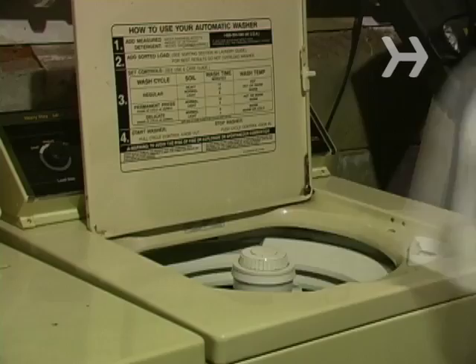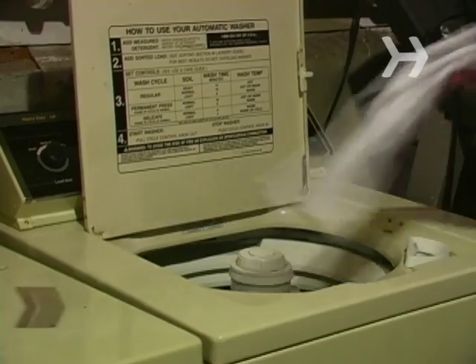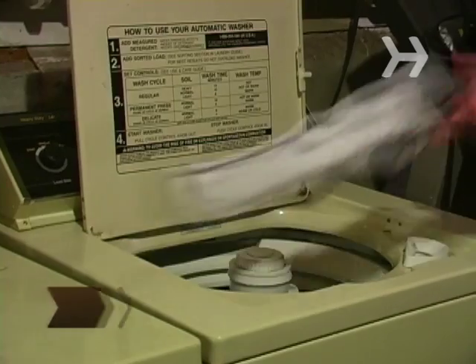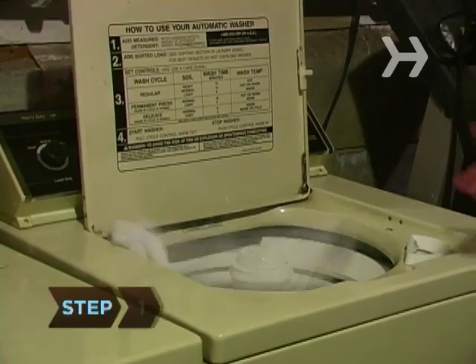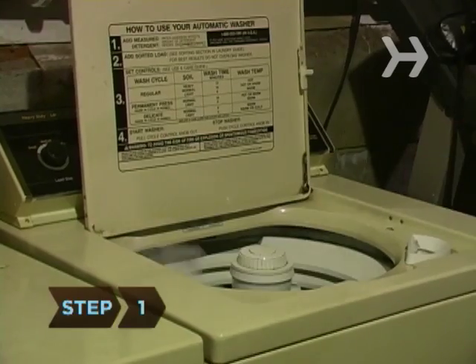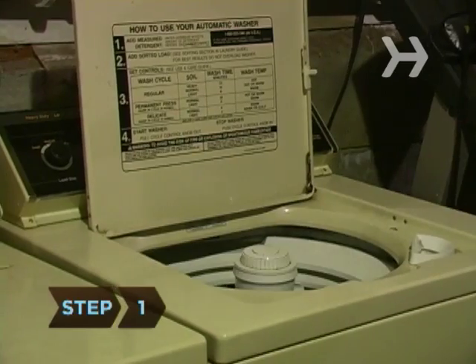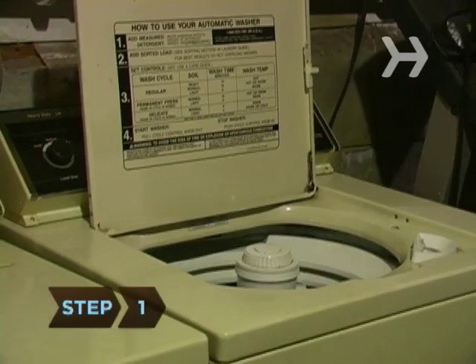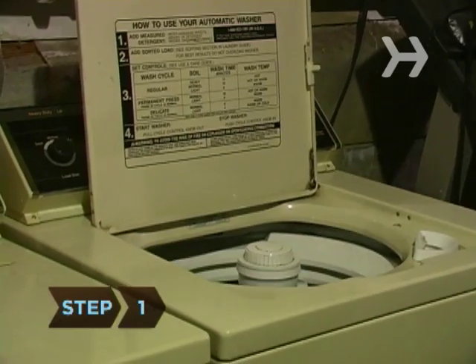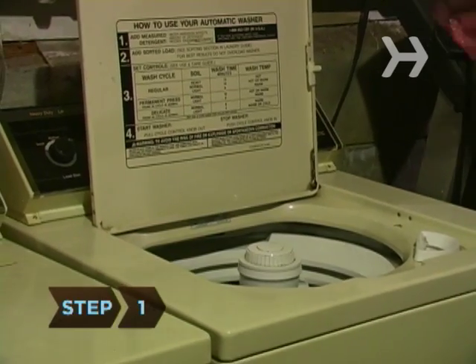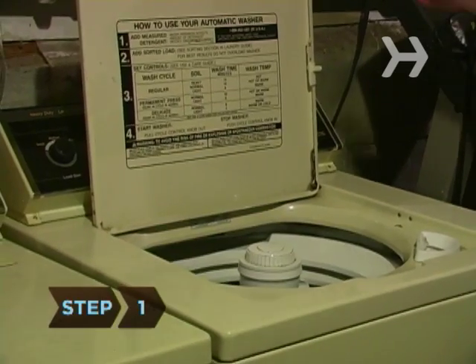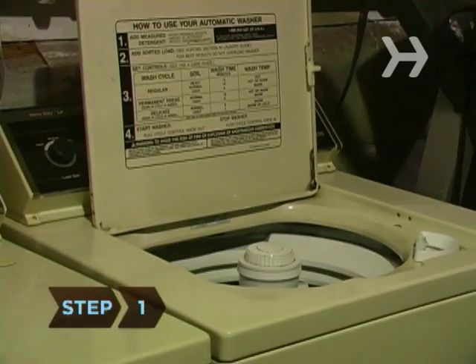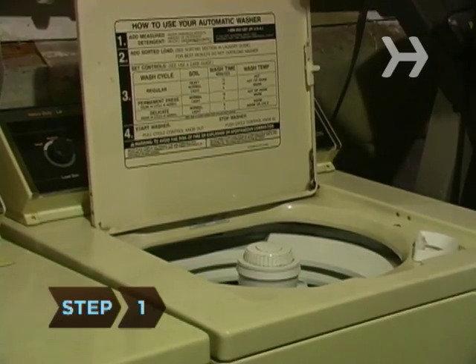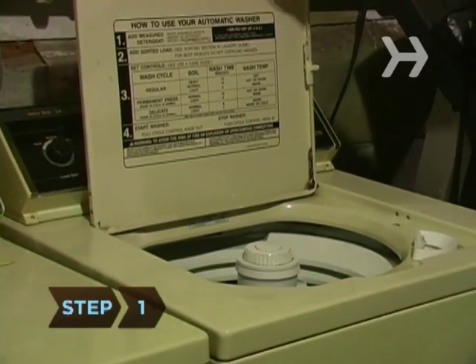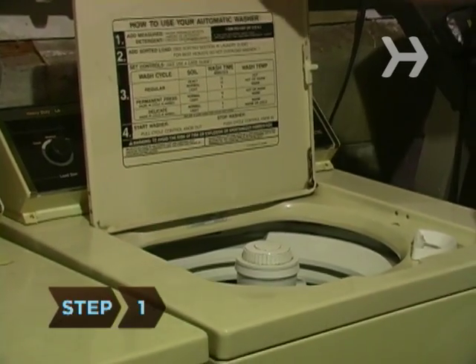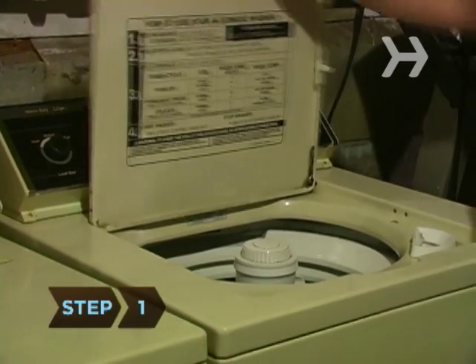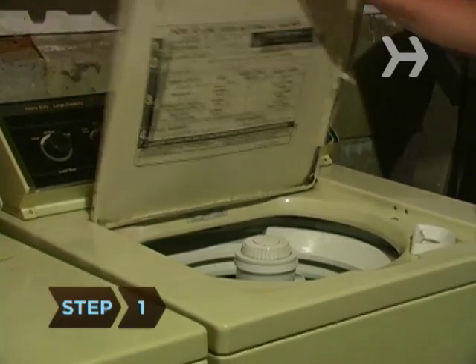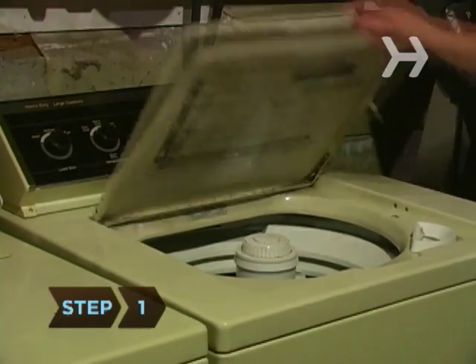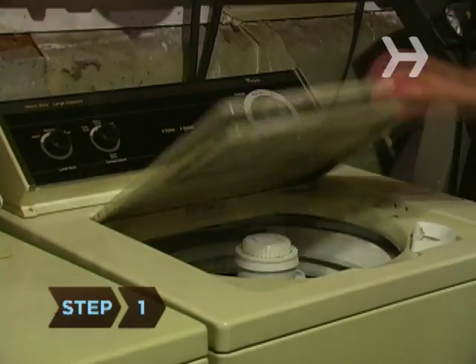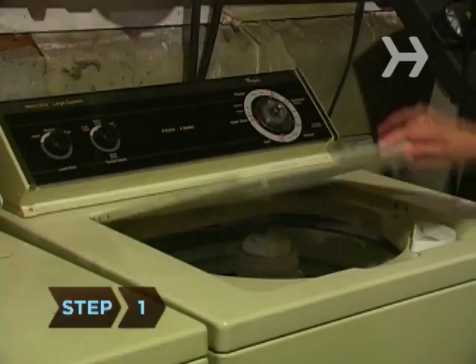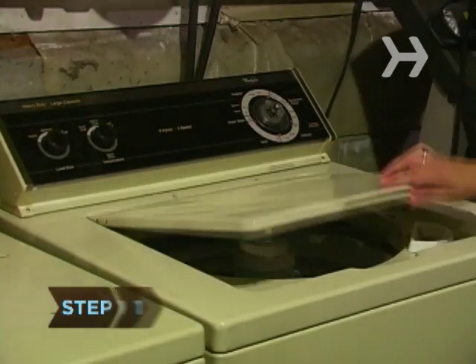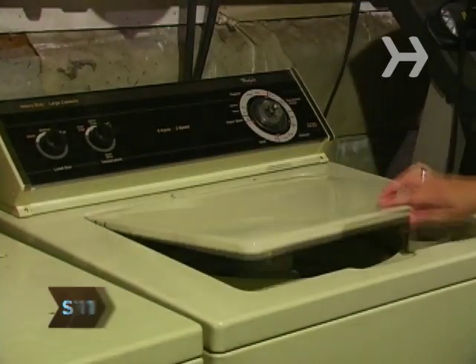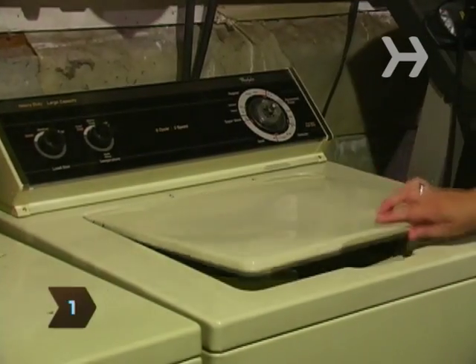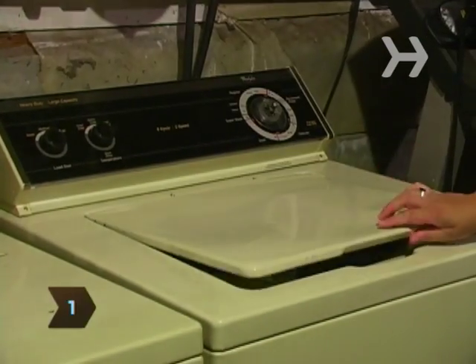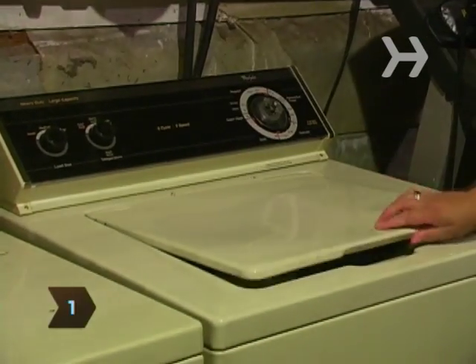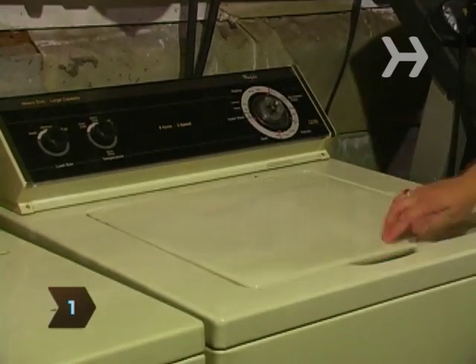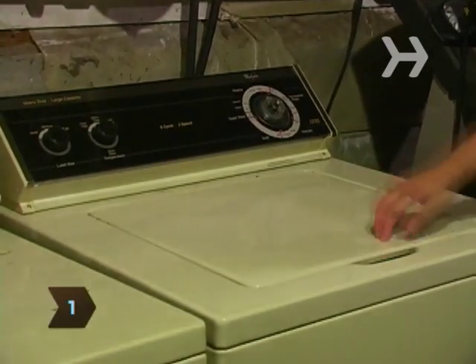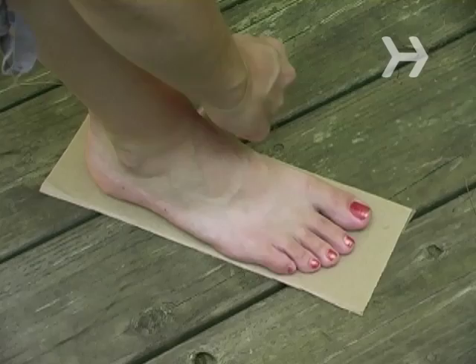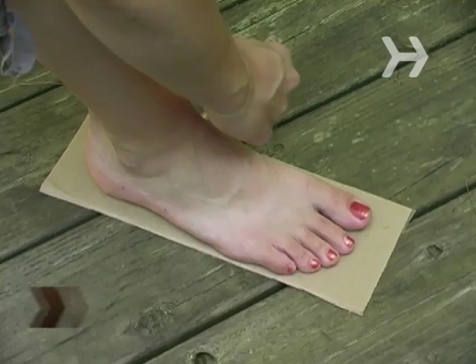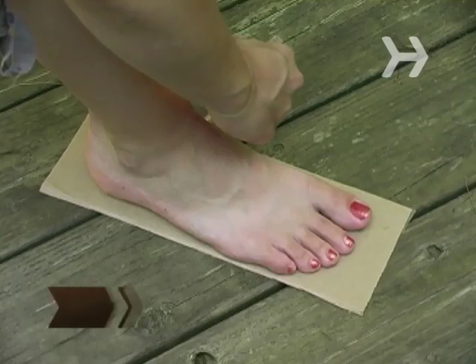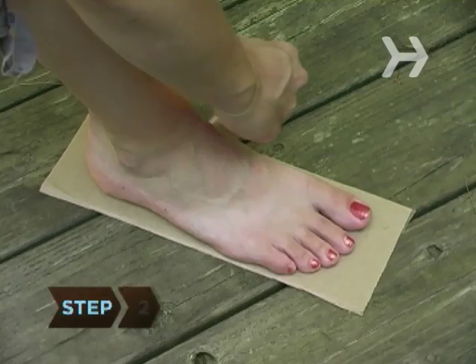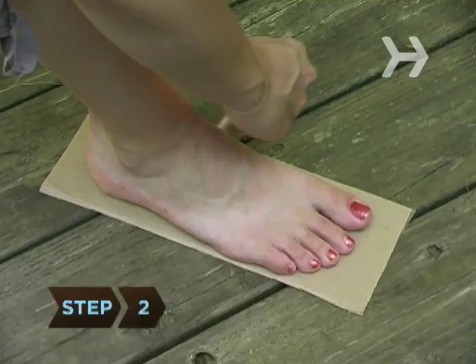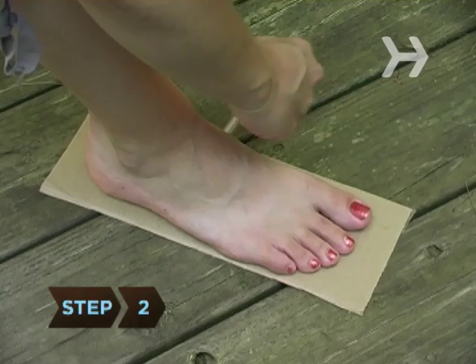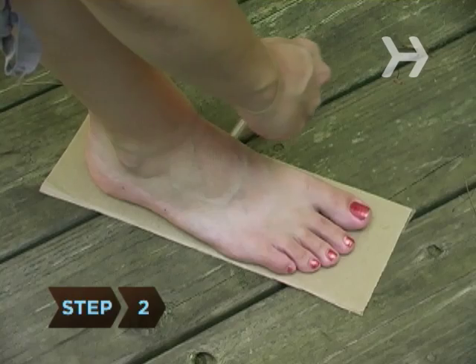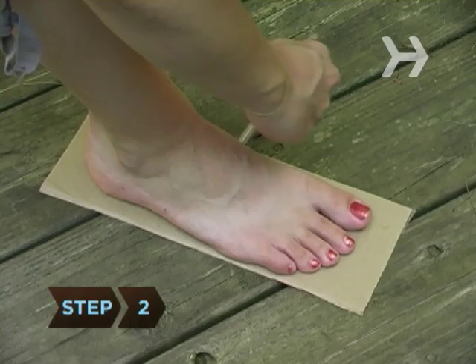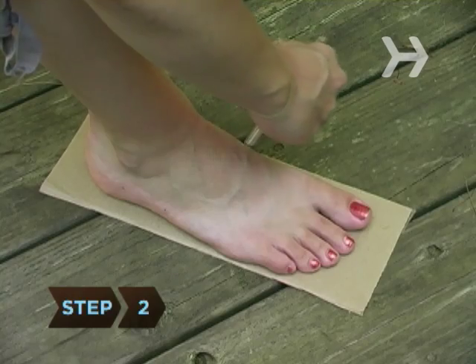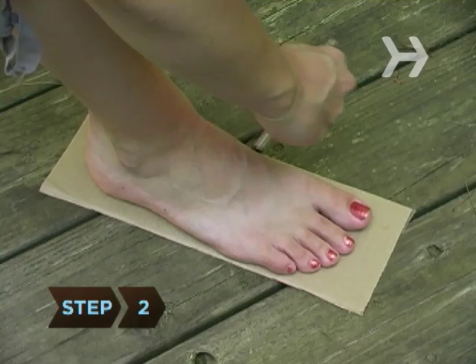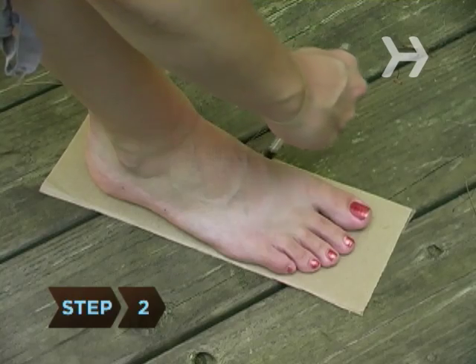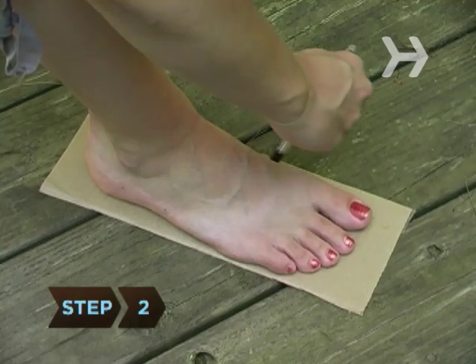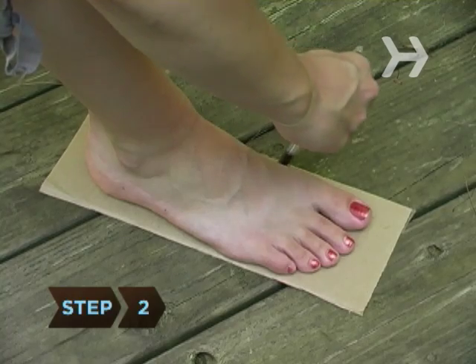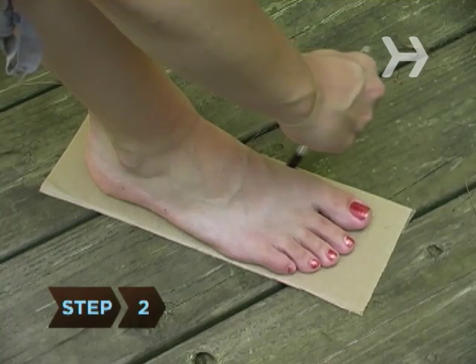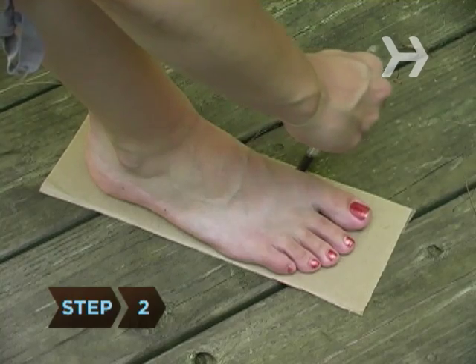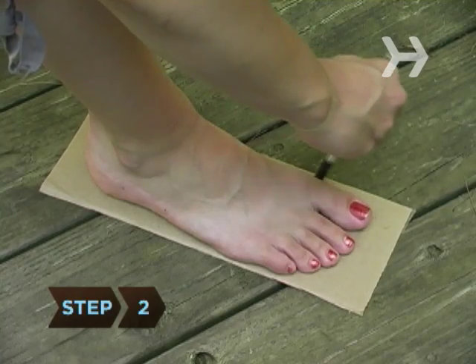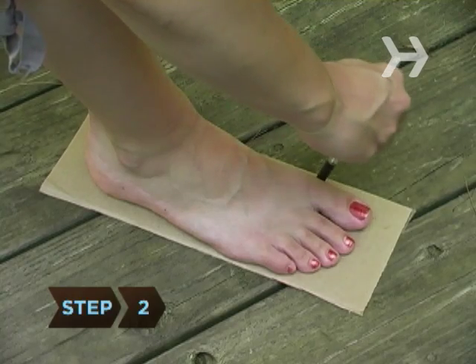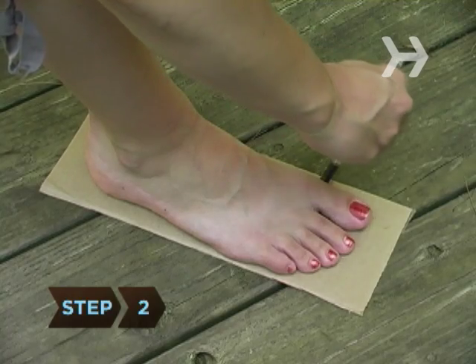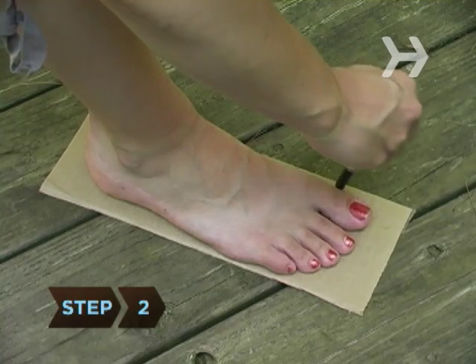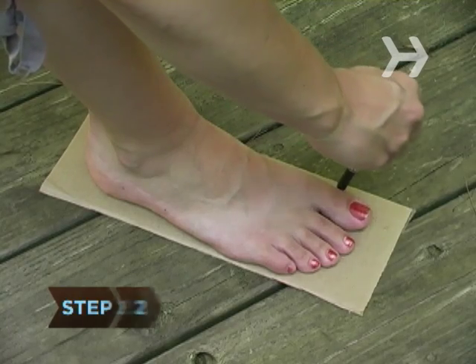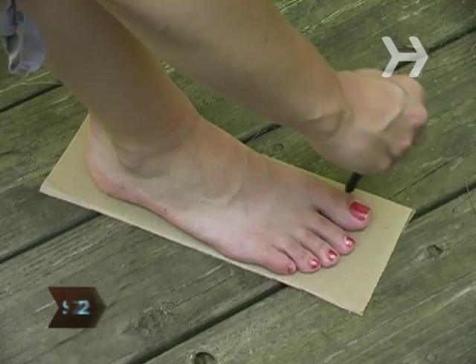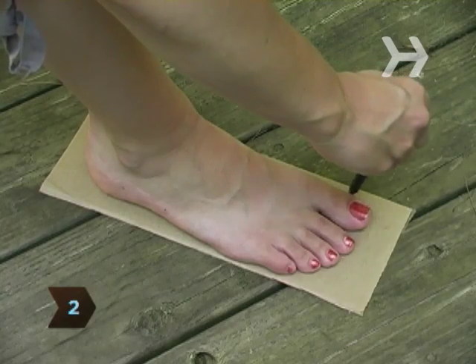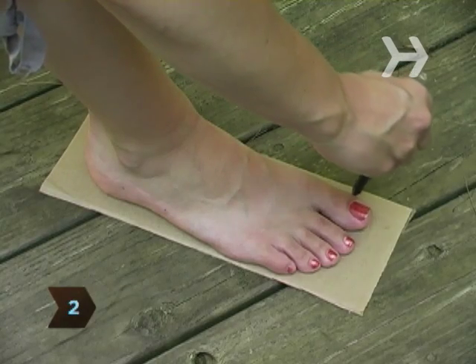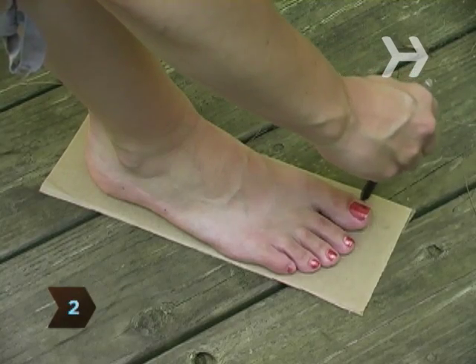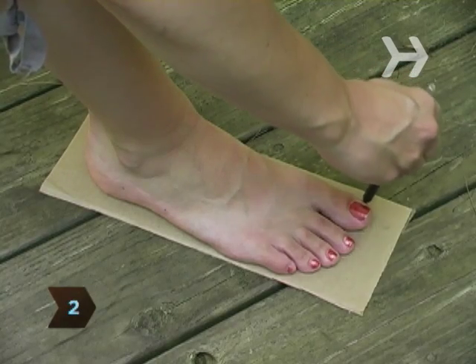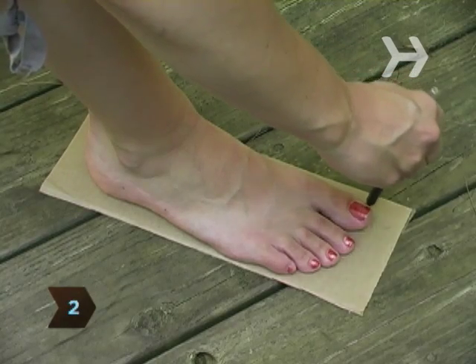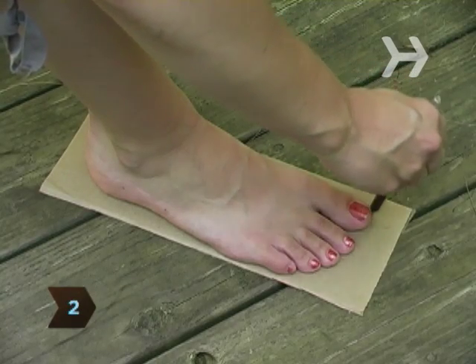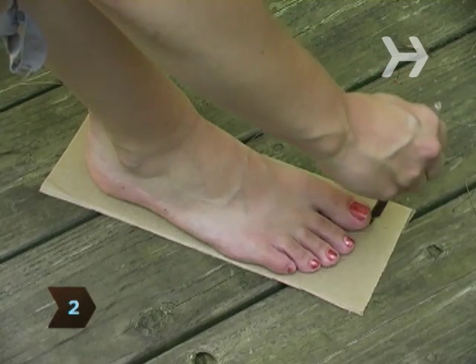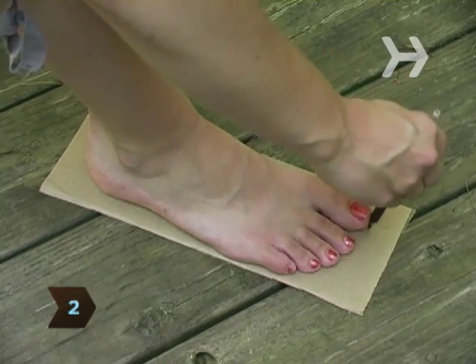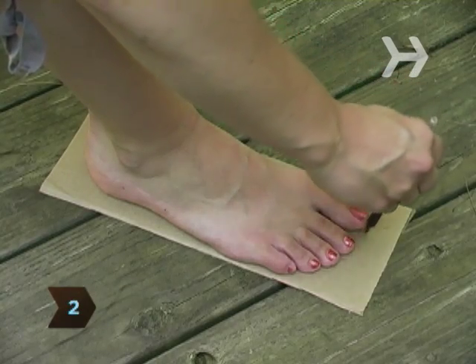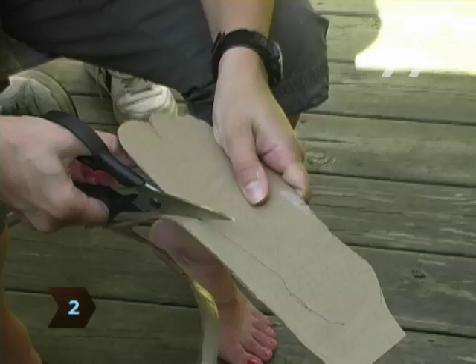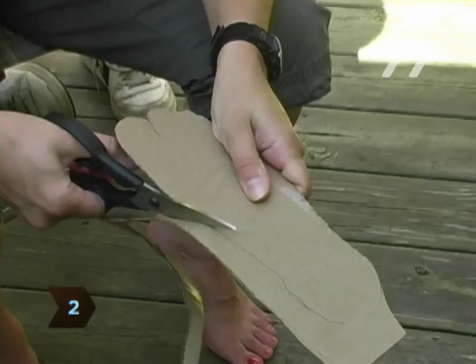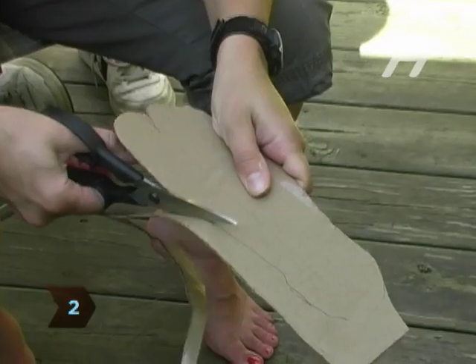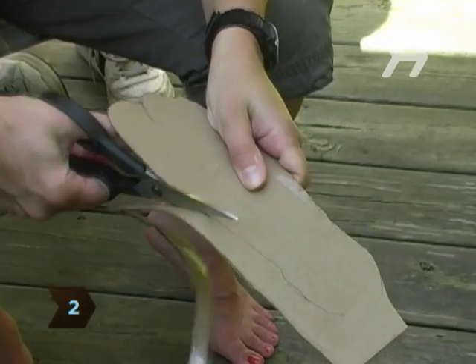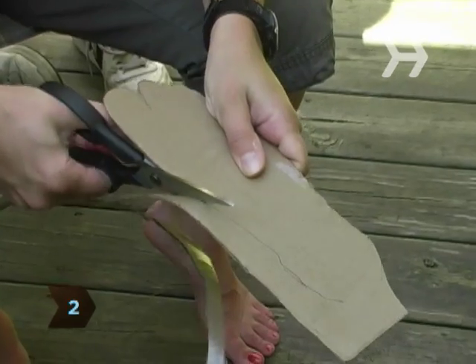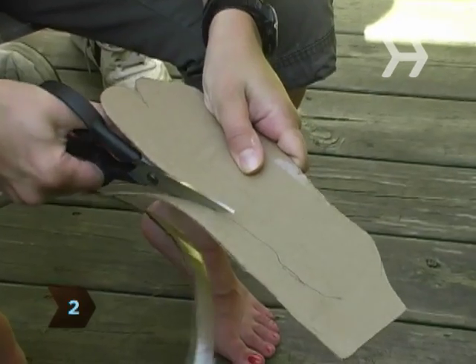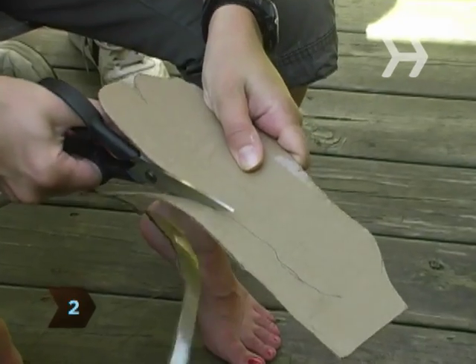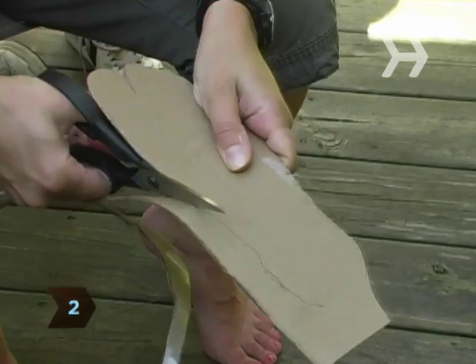Step 1: Wash and dry your socks. Step 2: Trace each foot on a separate piece of cardboard and cut out your print.